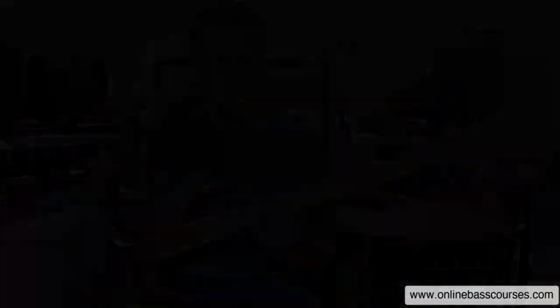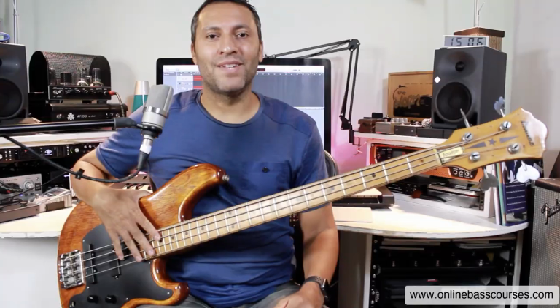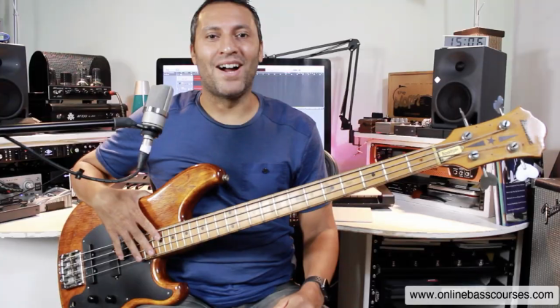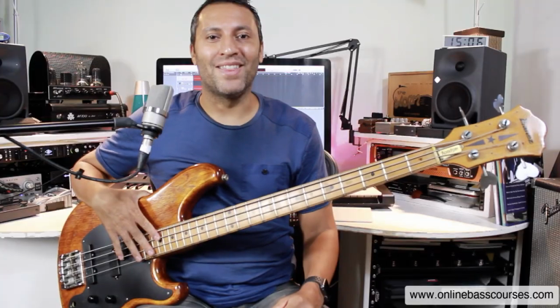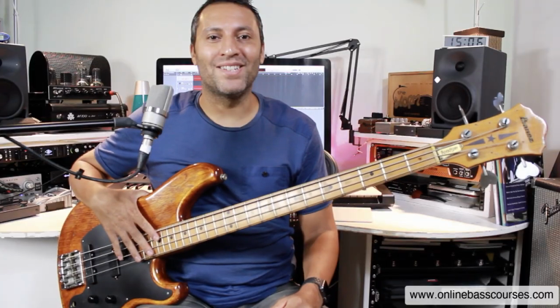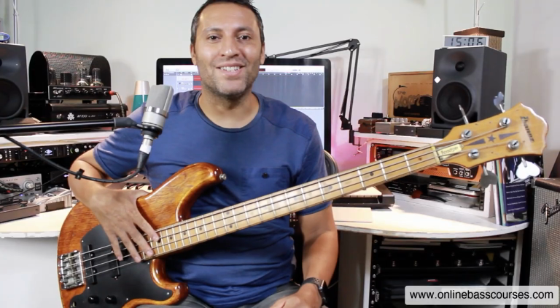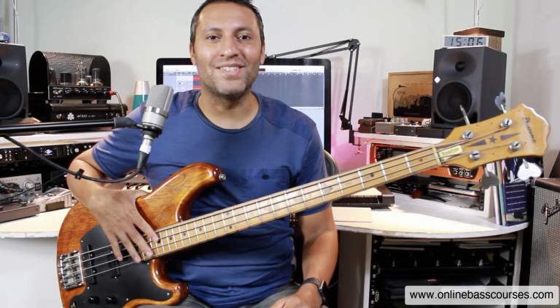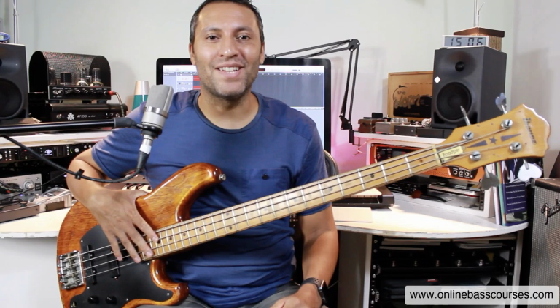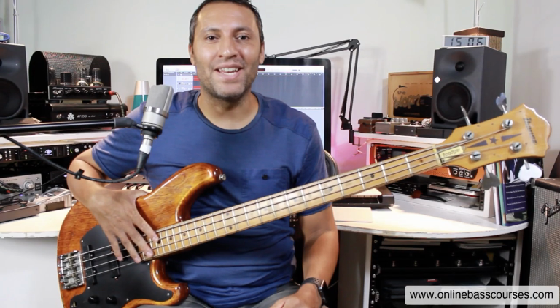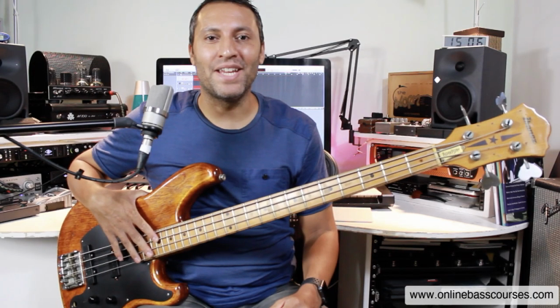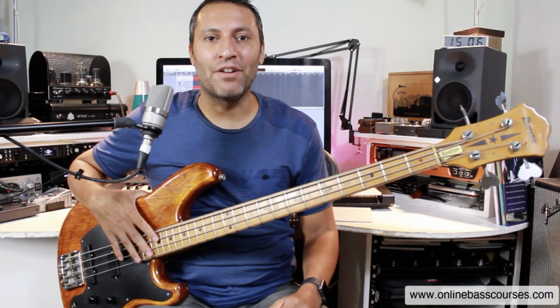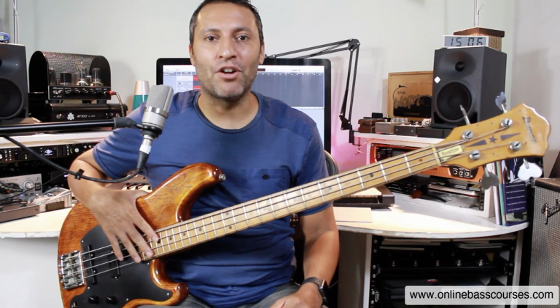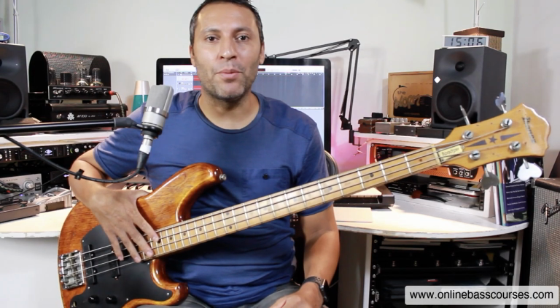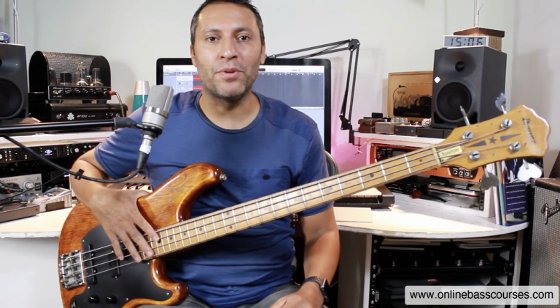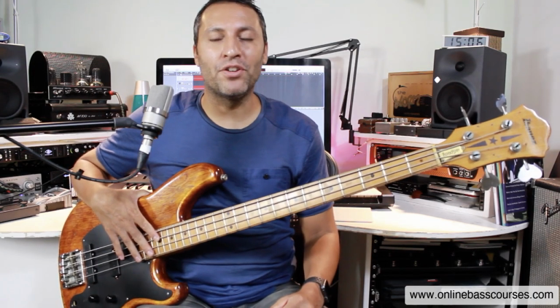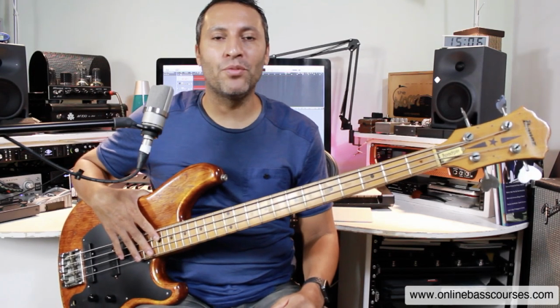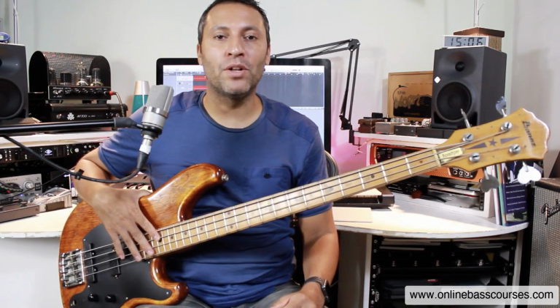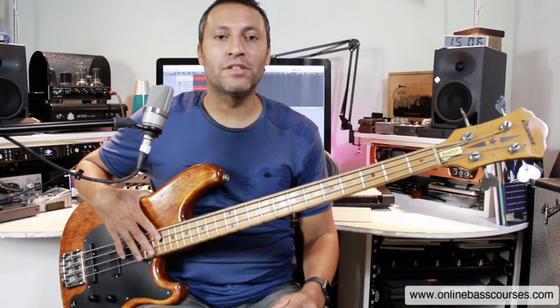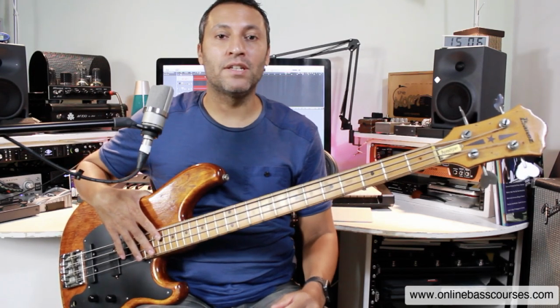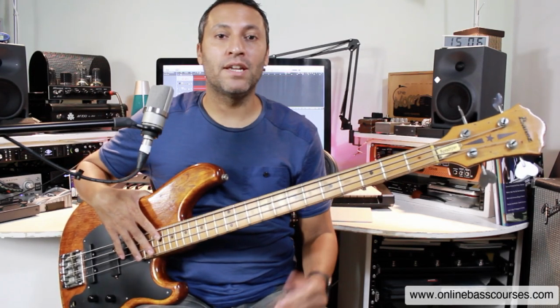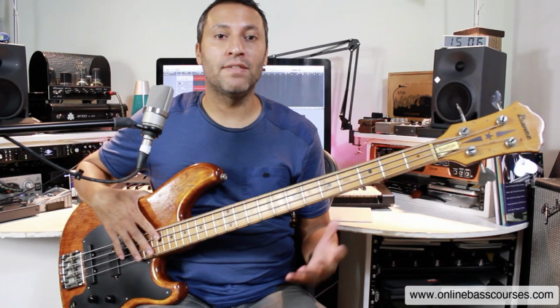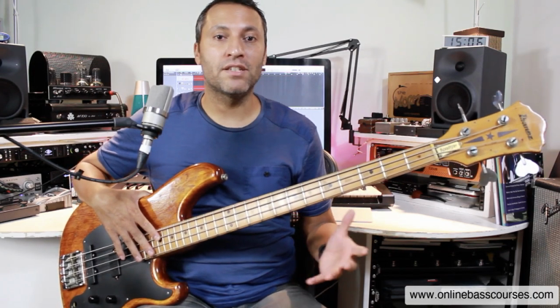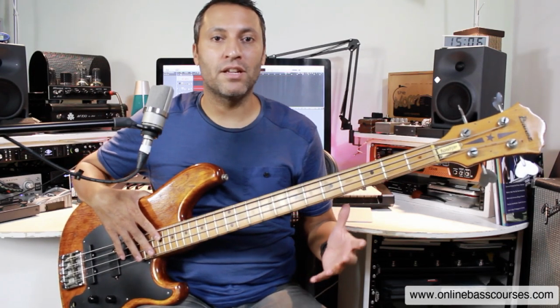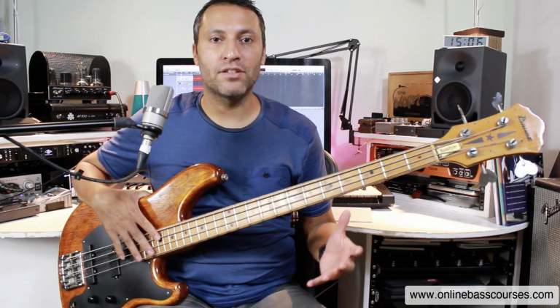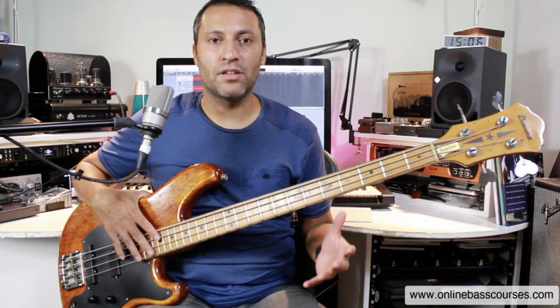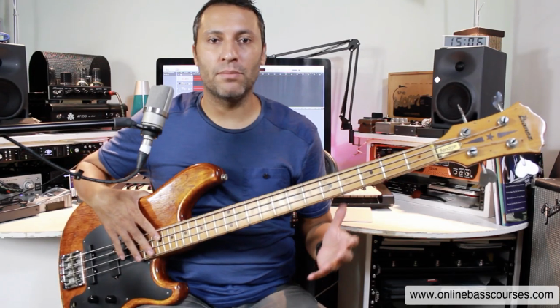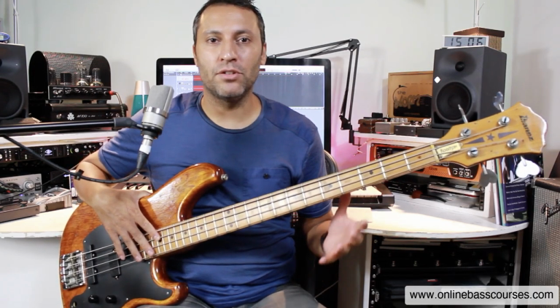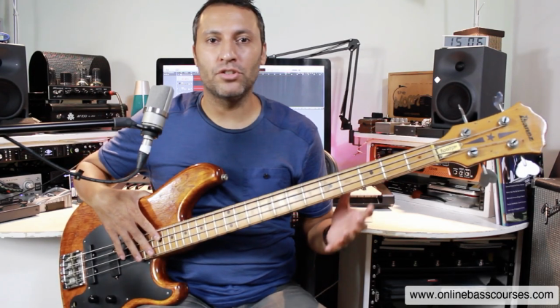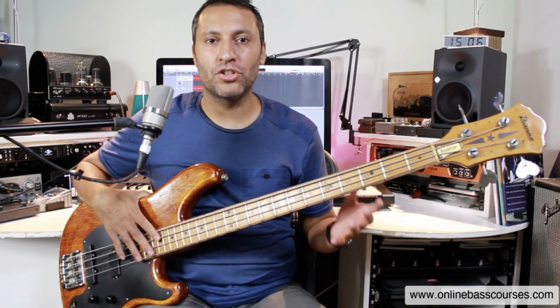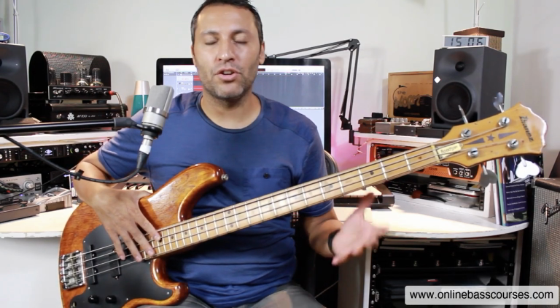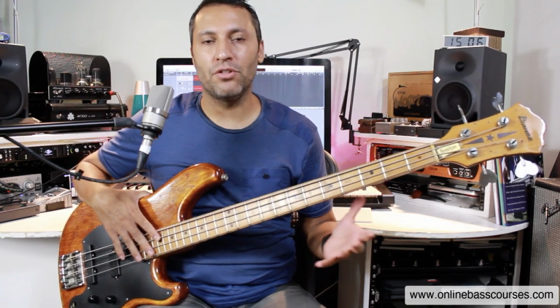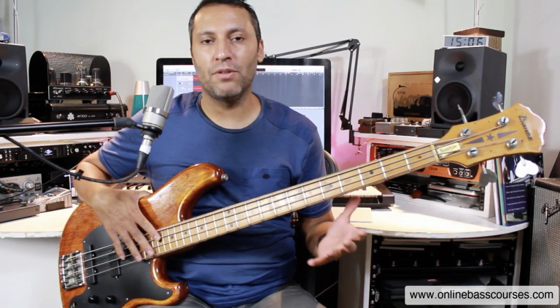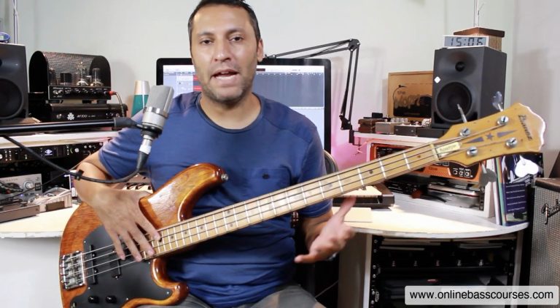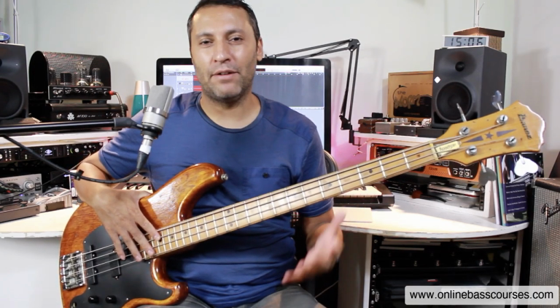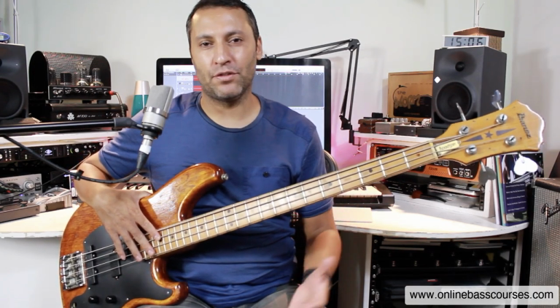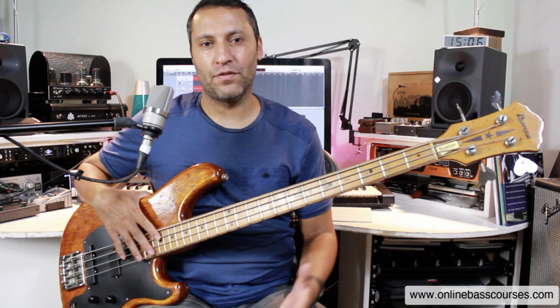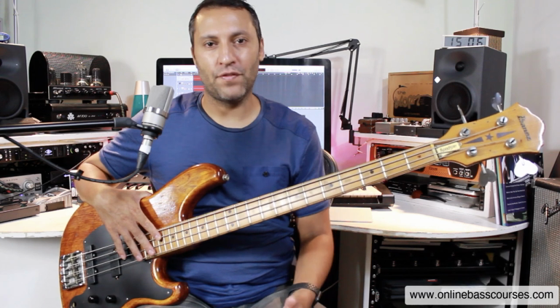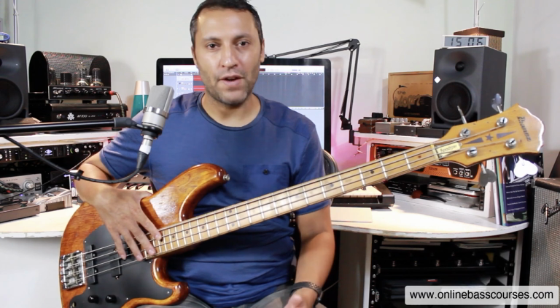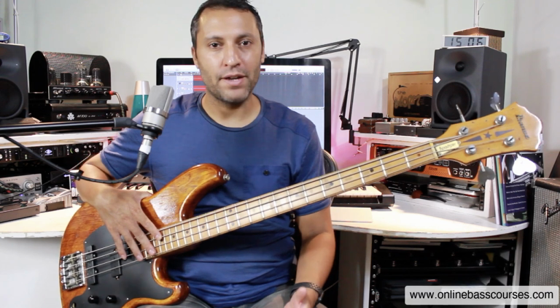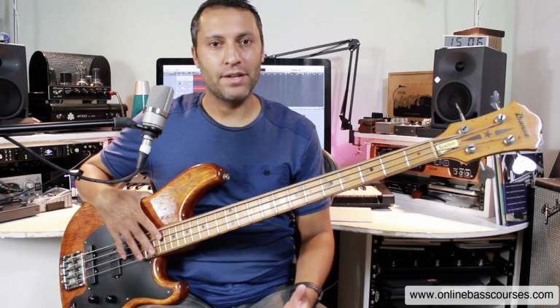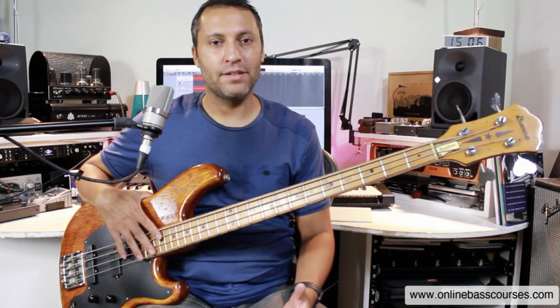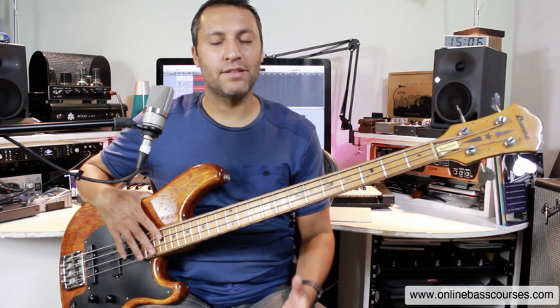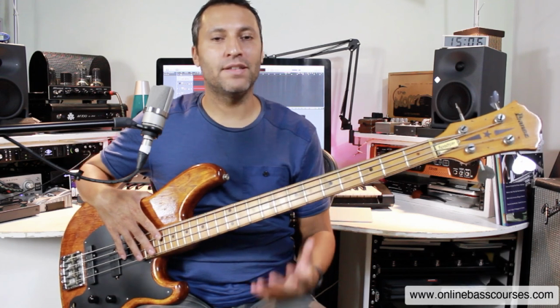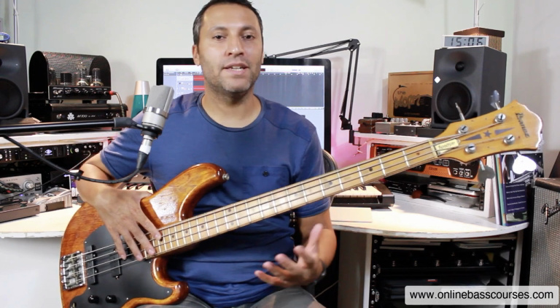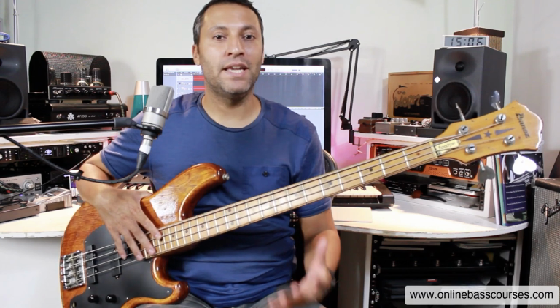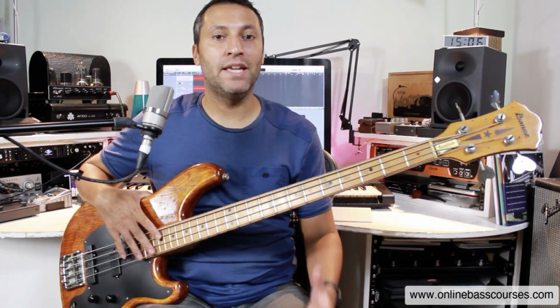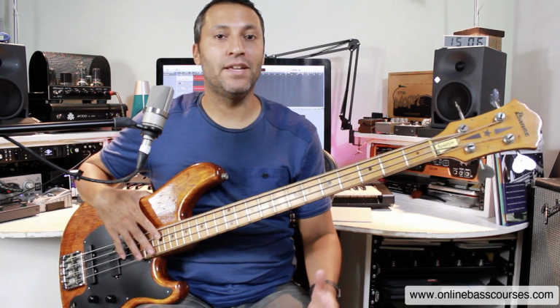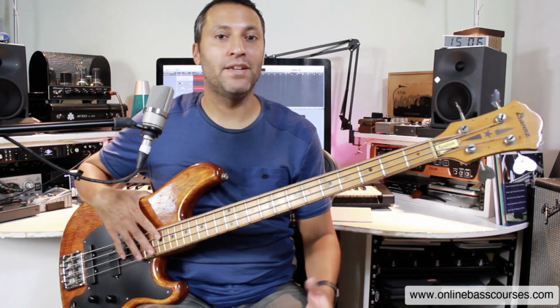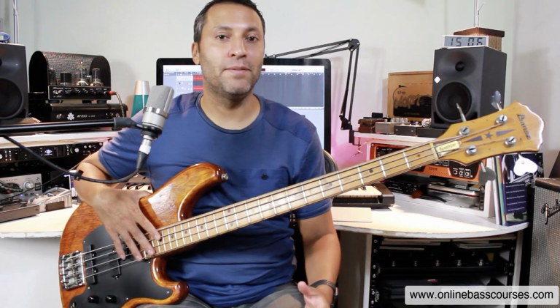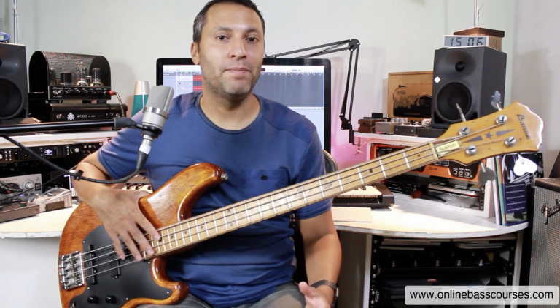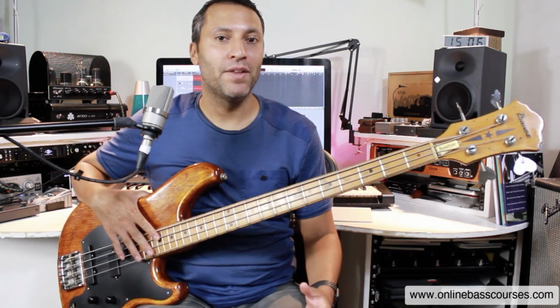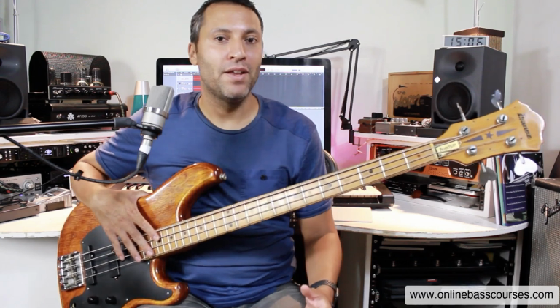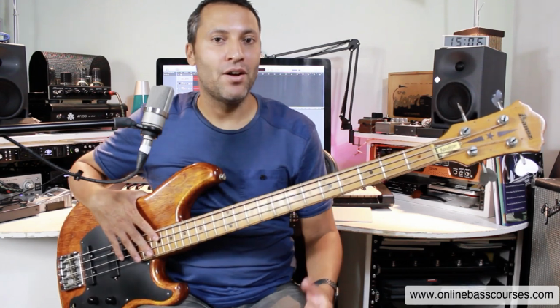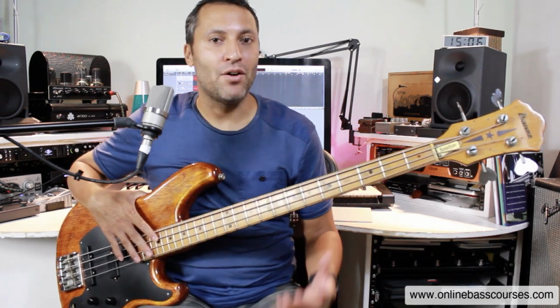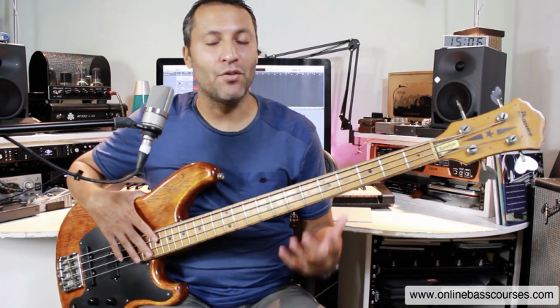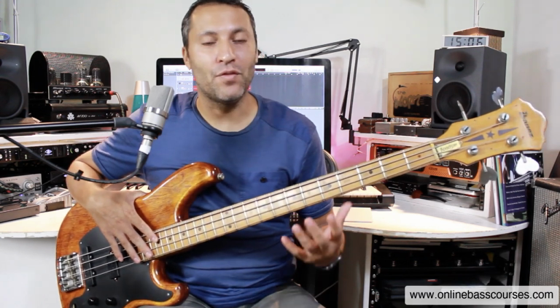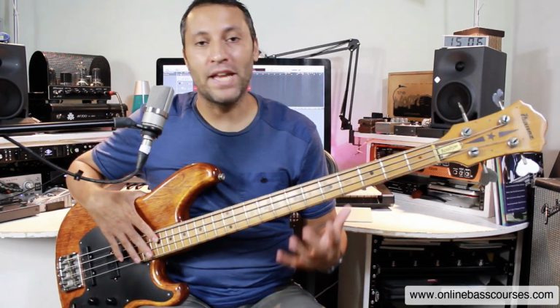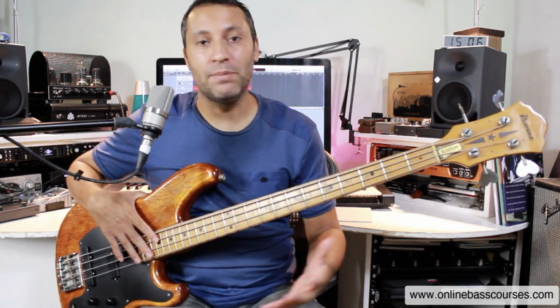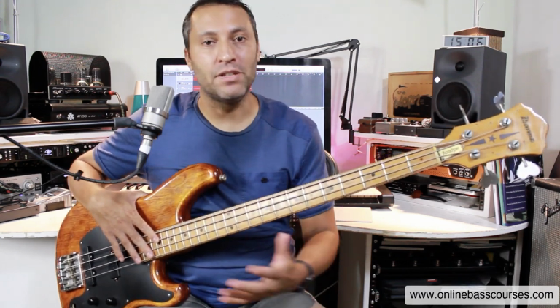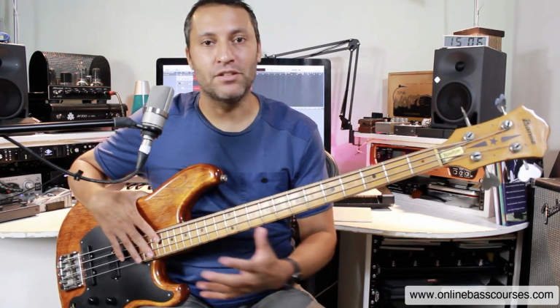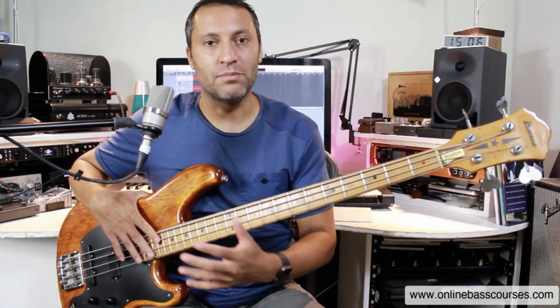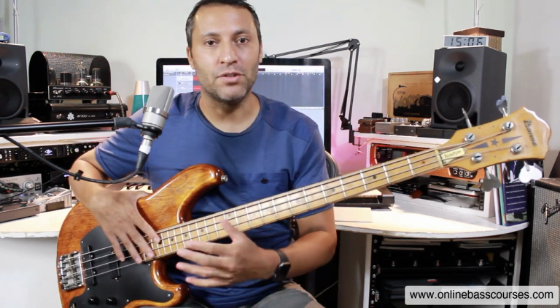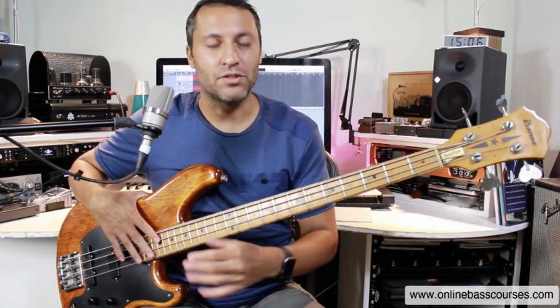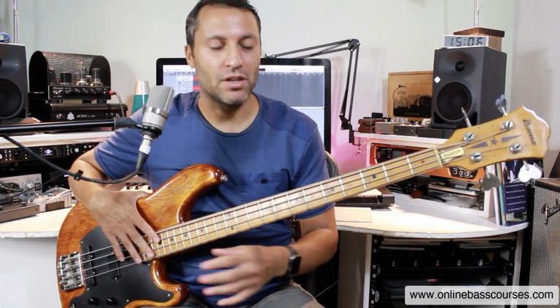Hi, this is Dan here. I hope you're doing well today. In this lesson, I'm going to show you how to find the key of any piece of music.